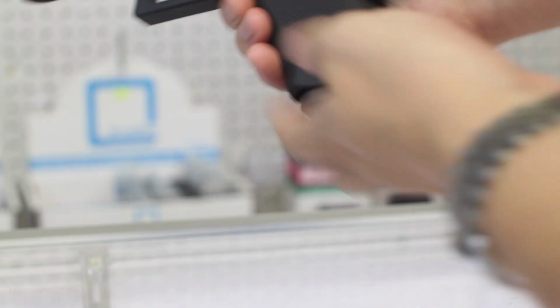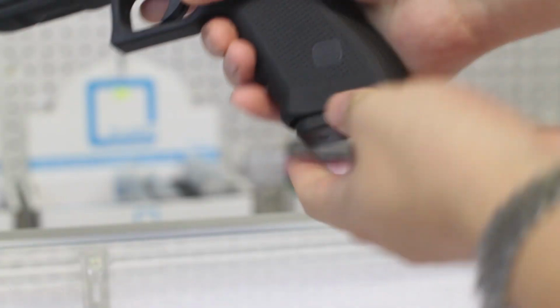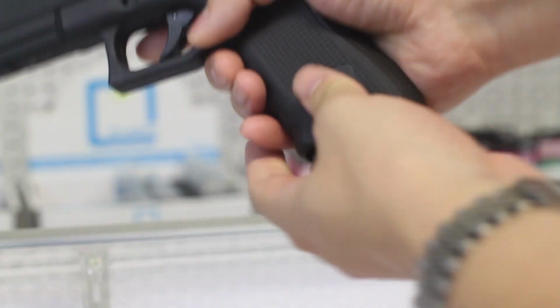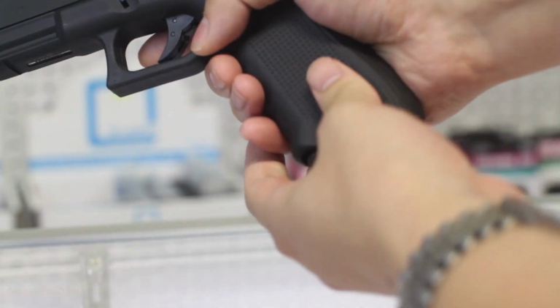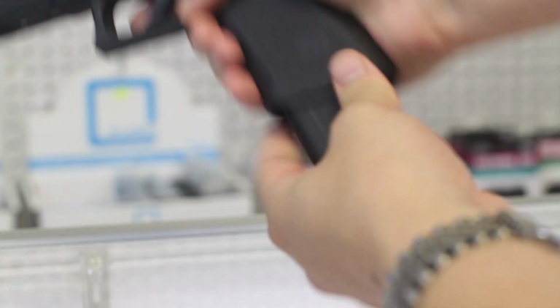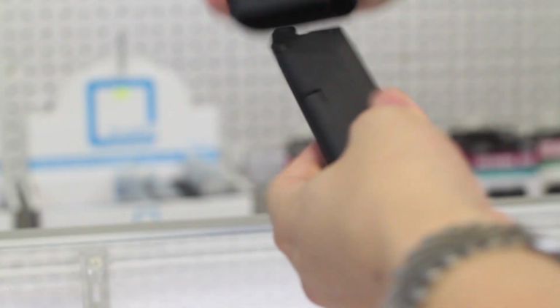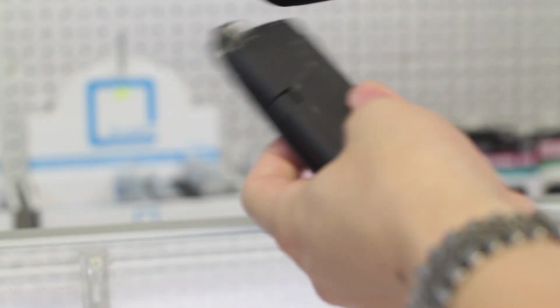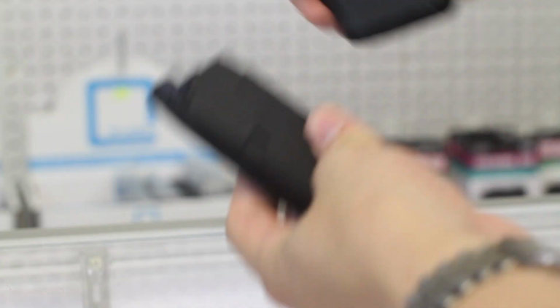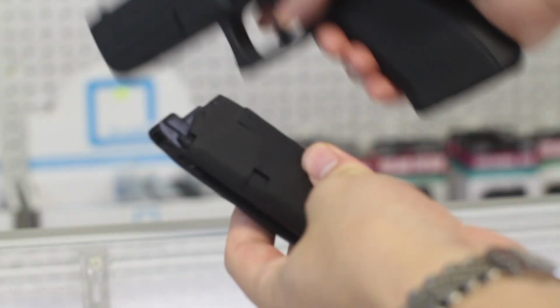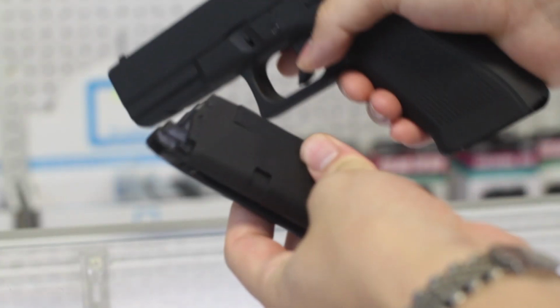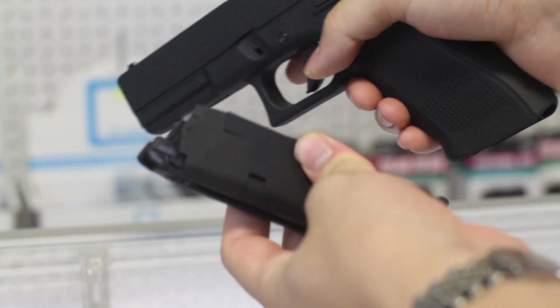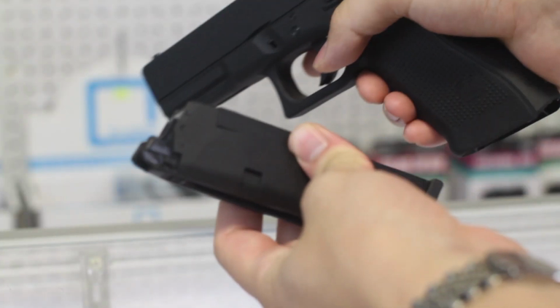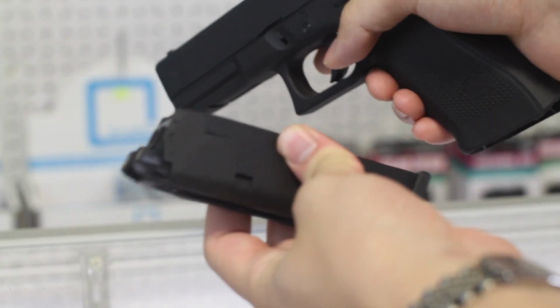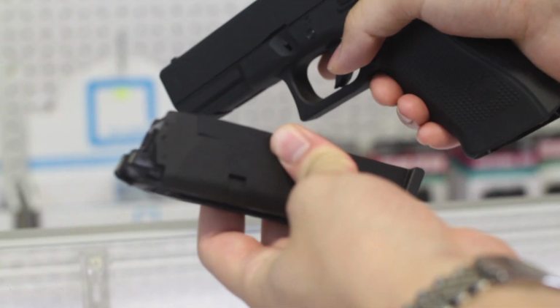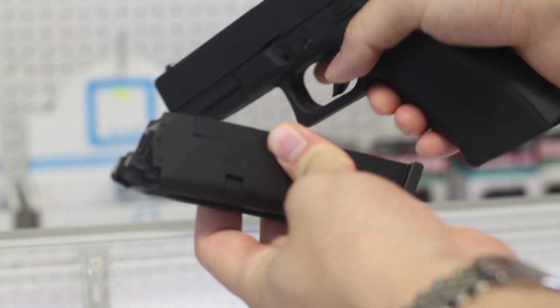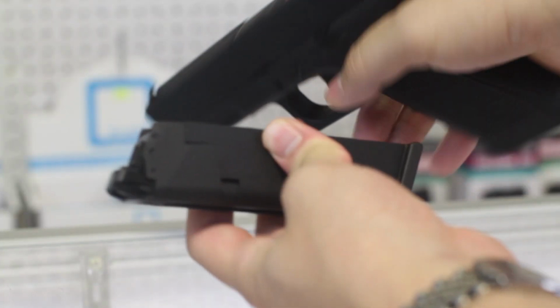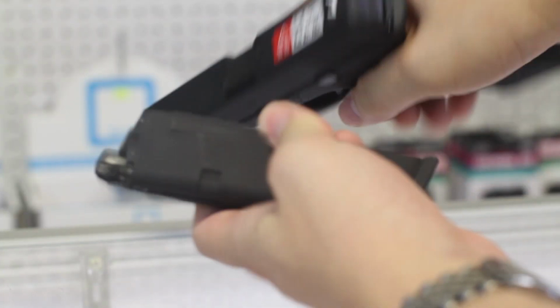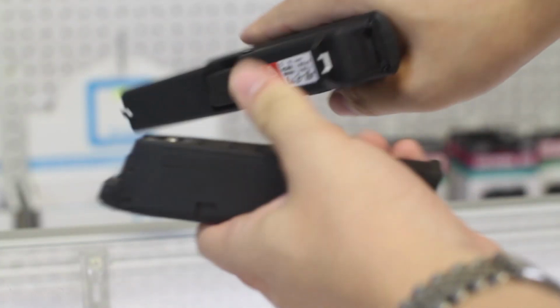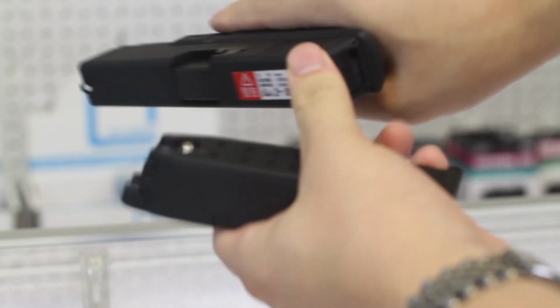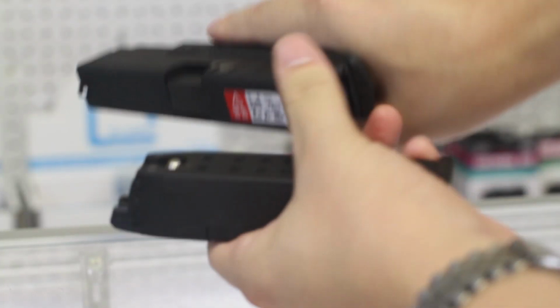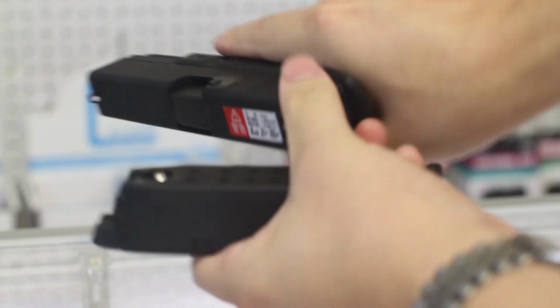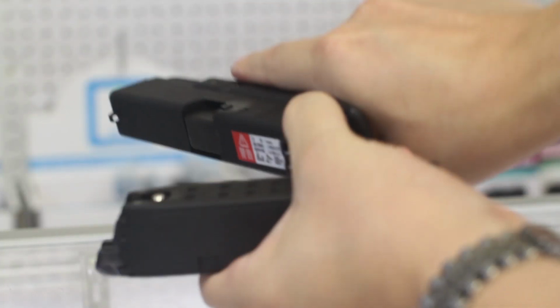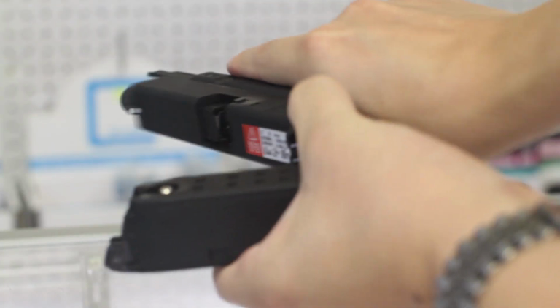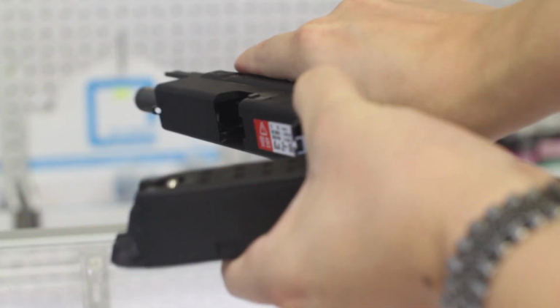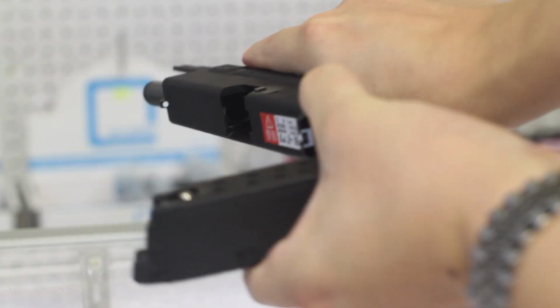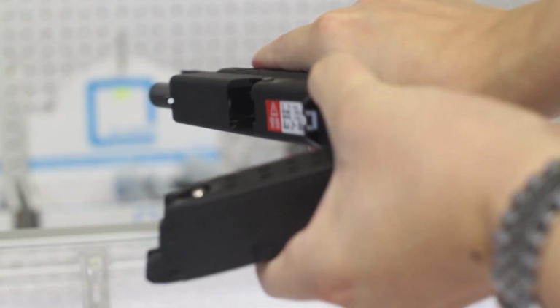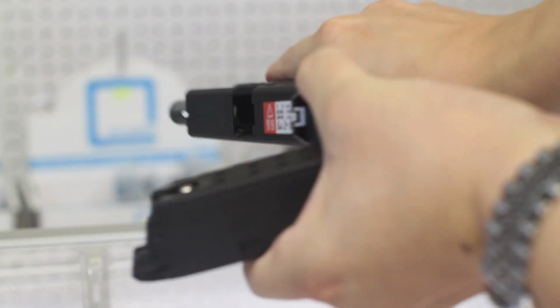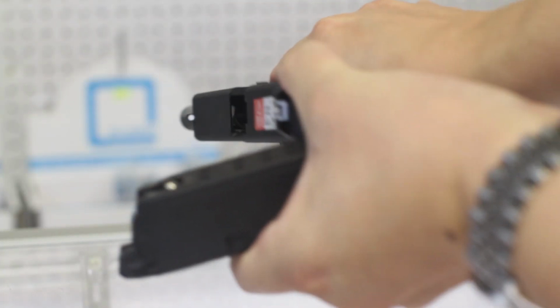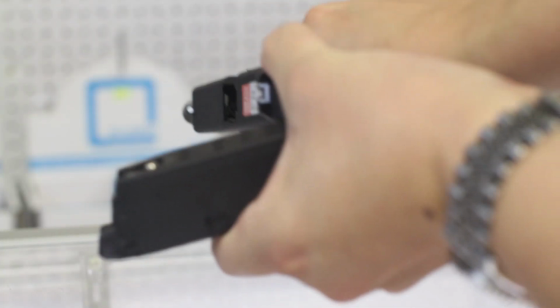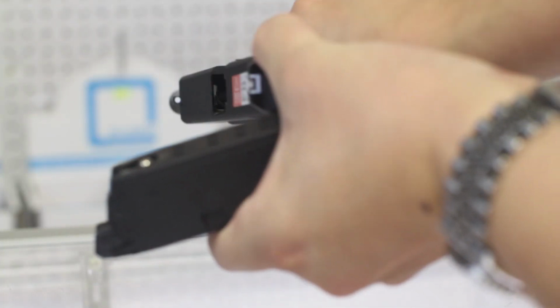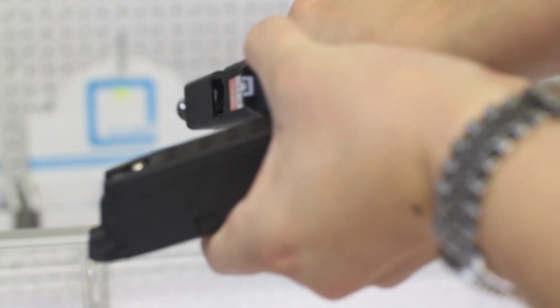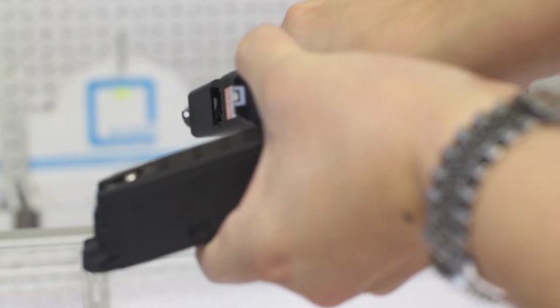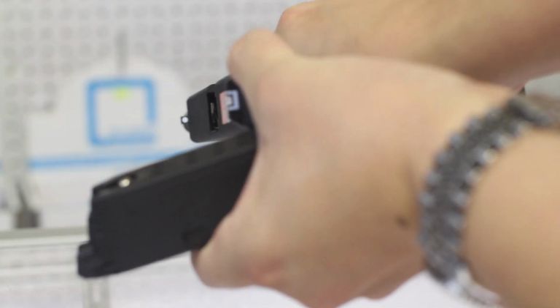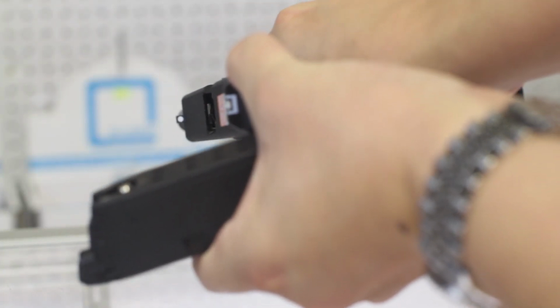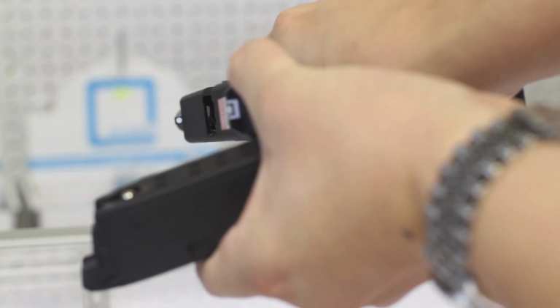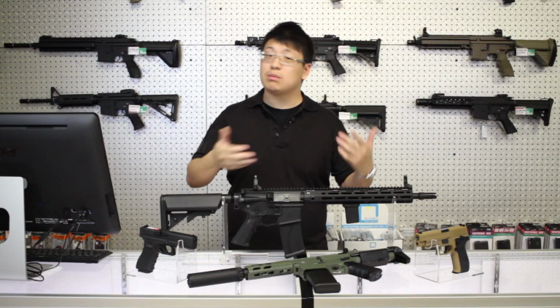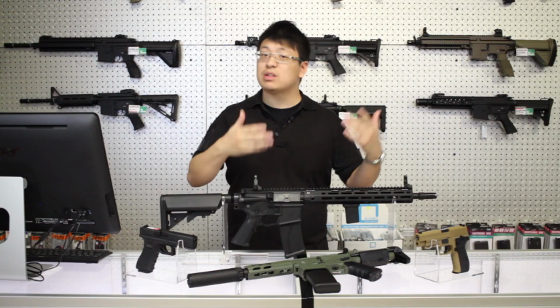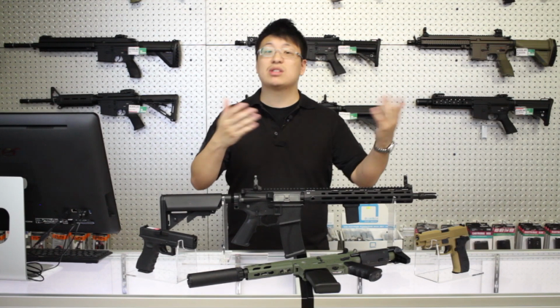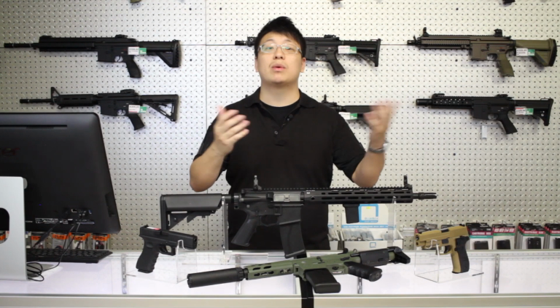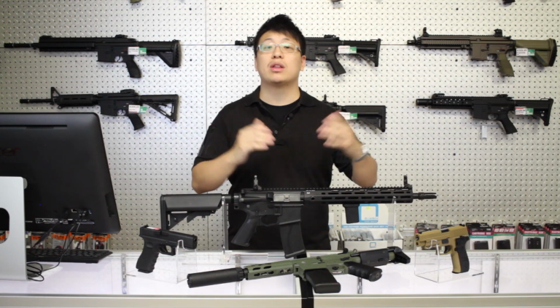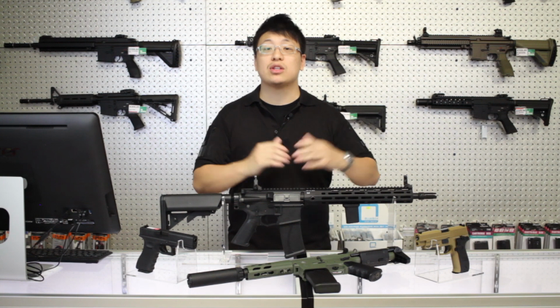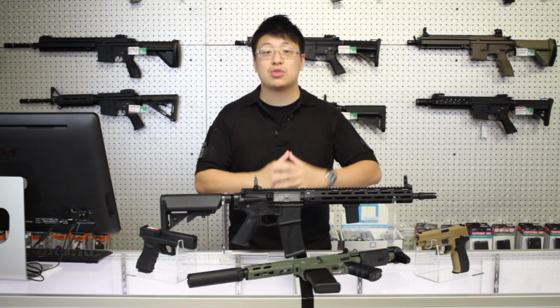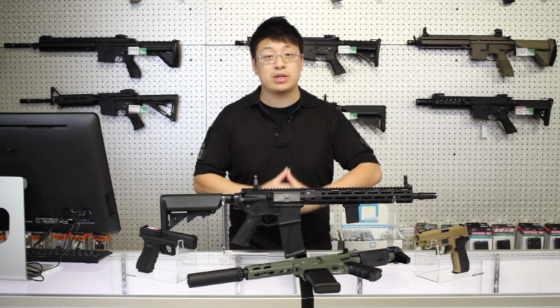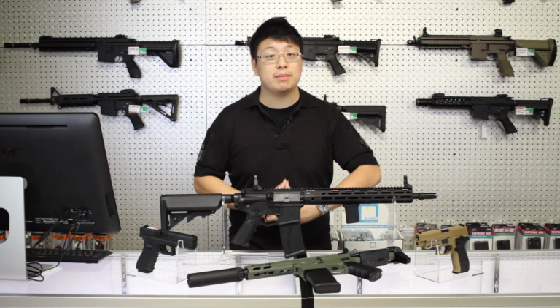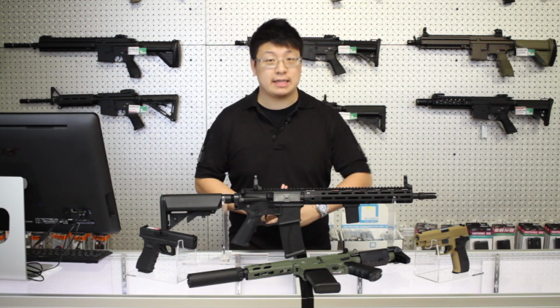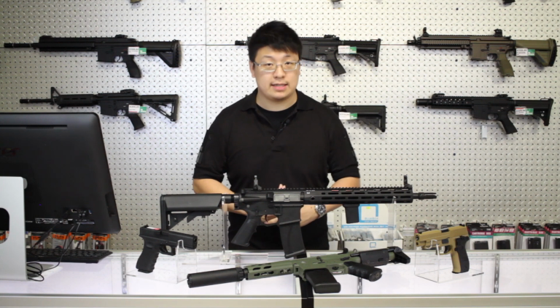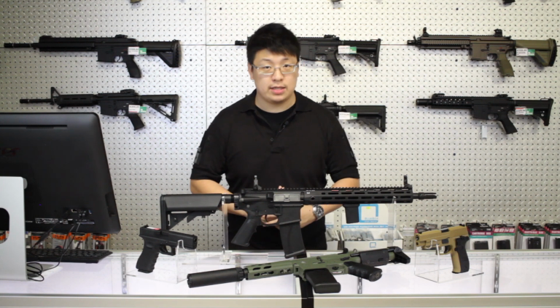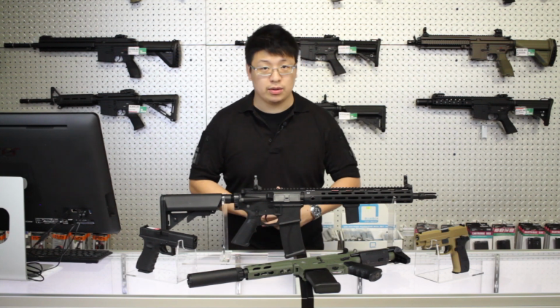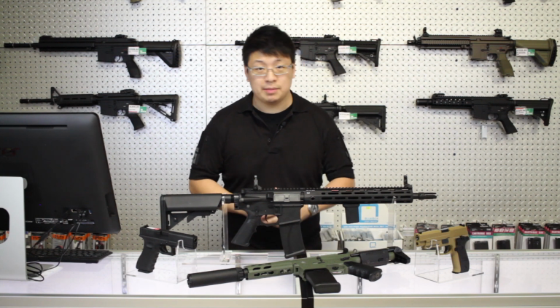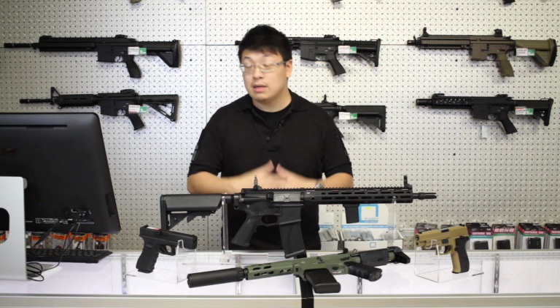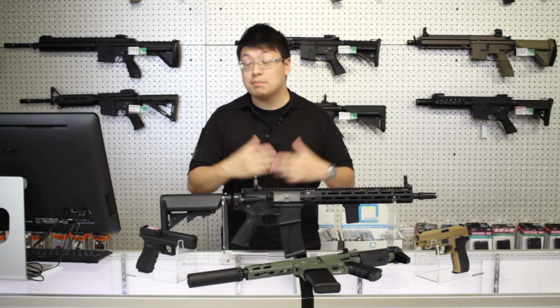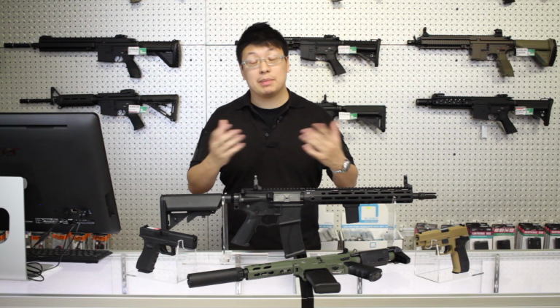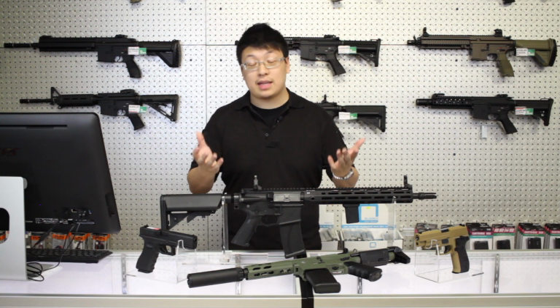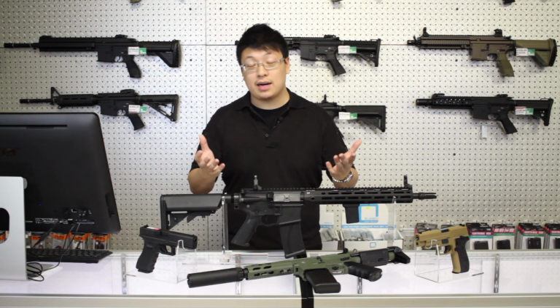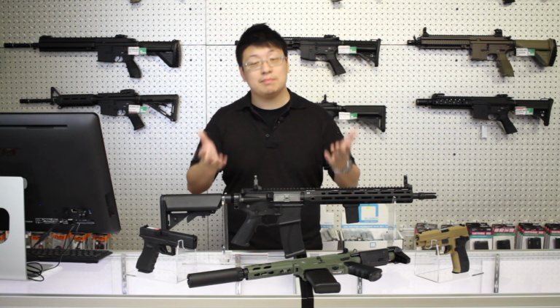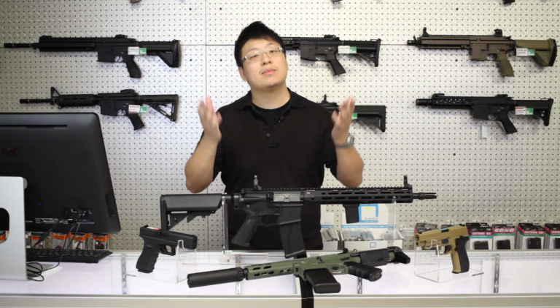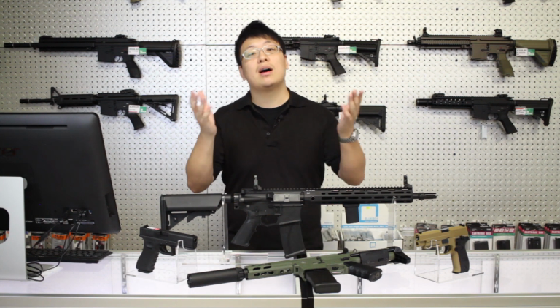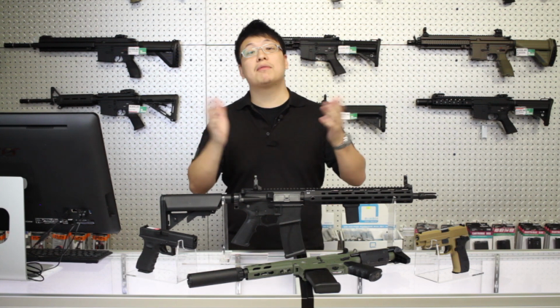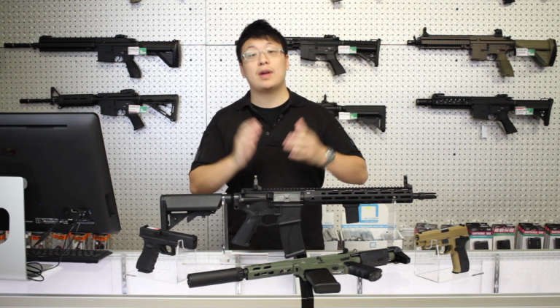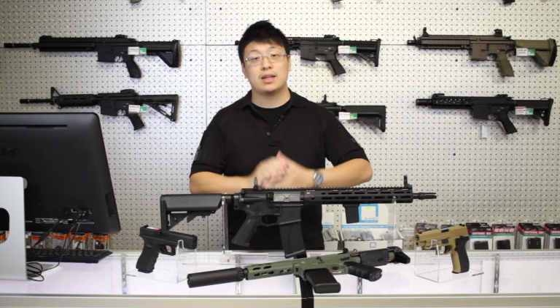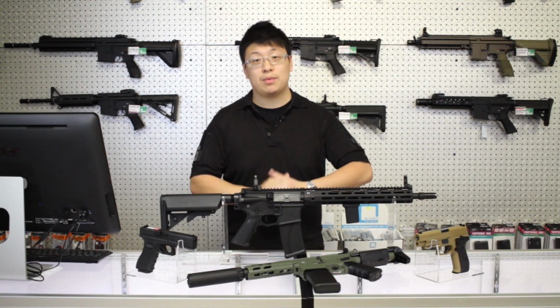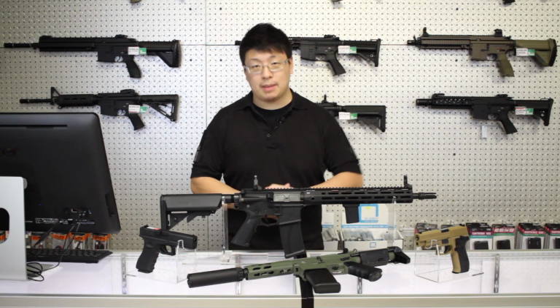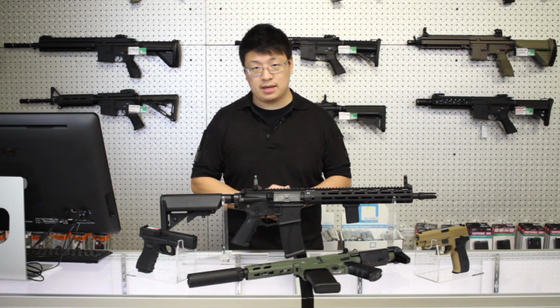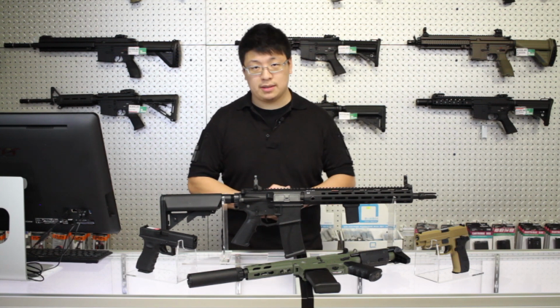It should go without saying — always make sure your gun is unloaded, and be careful anywhere where someone on the street might see you. But there, a friendly reminder.